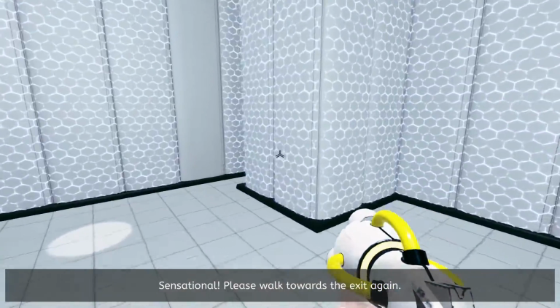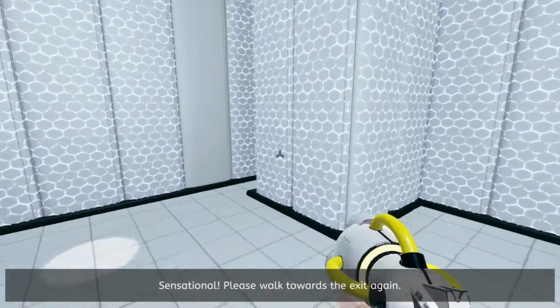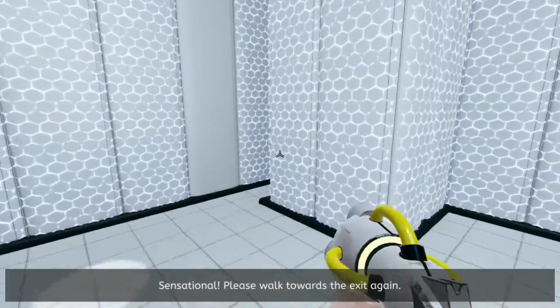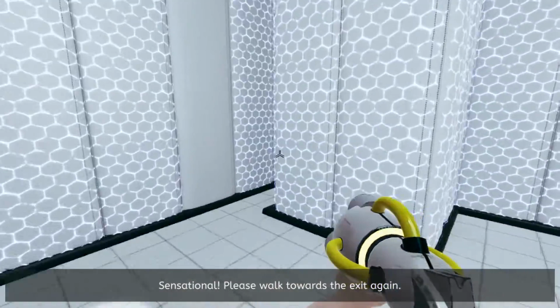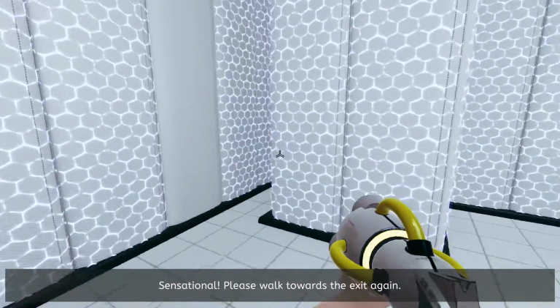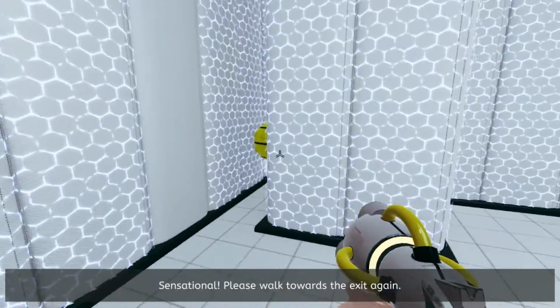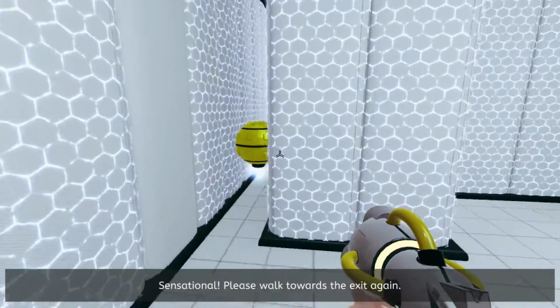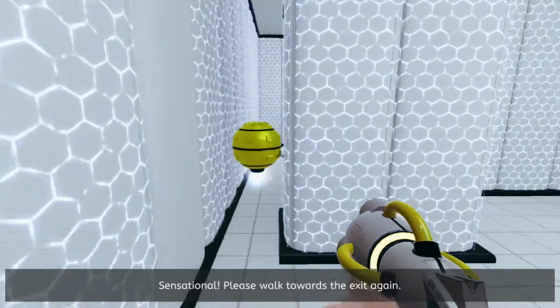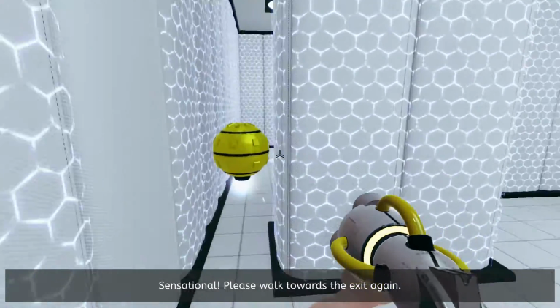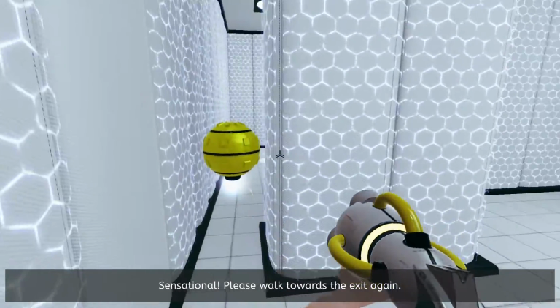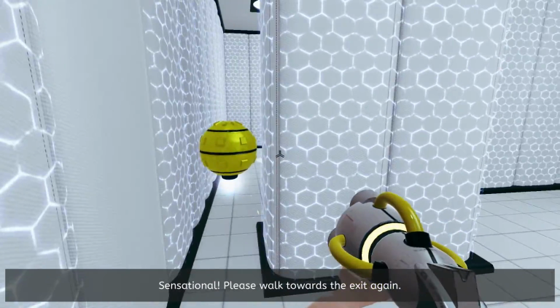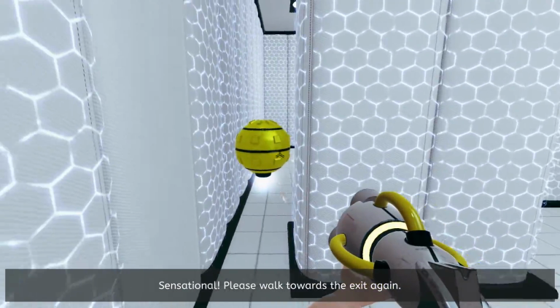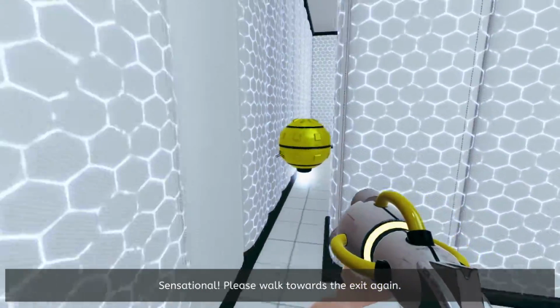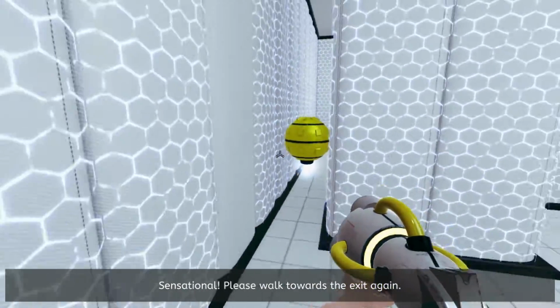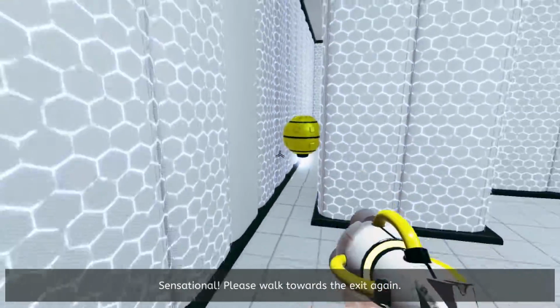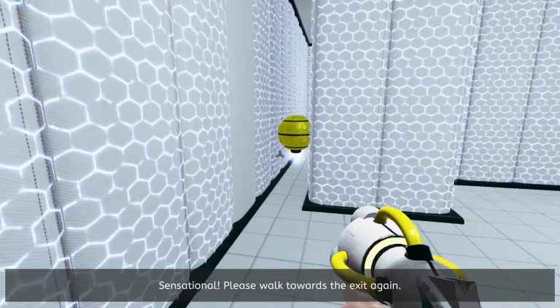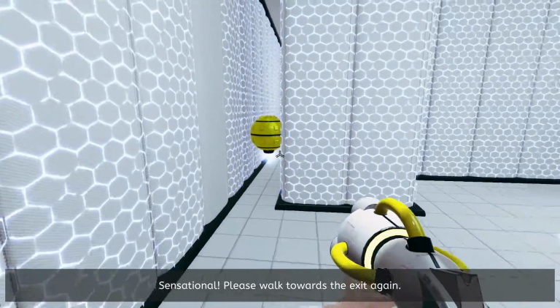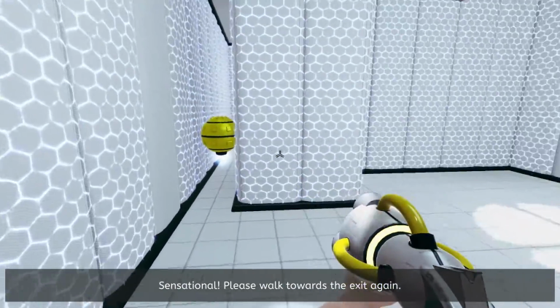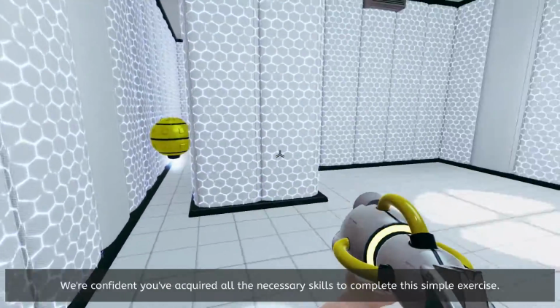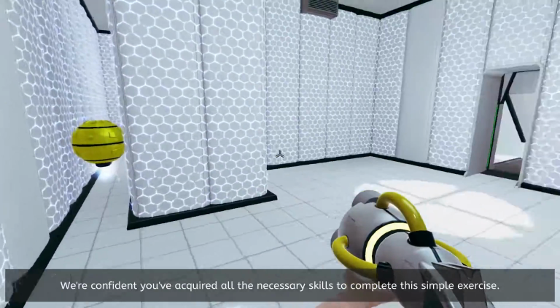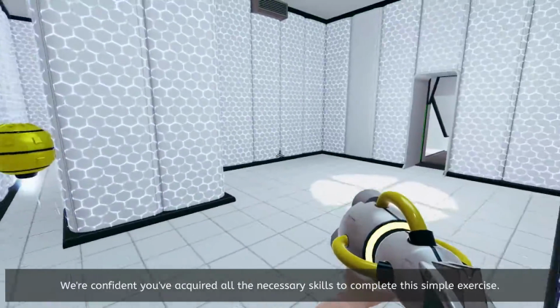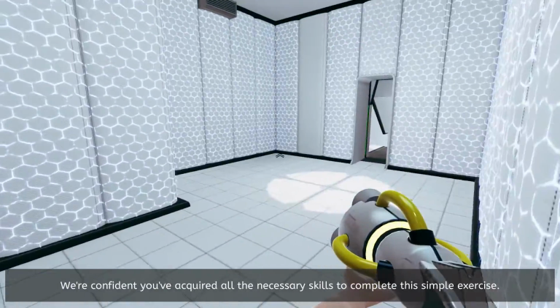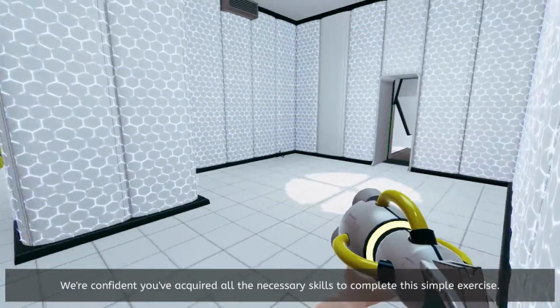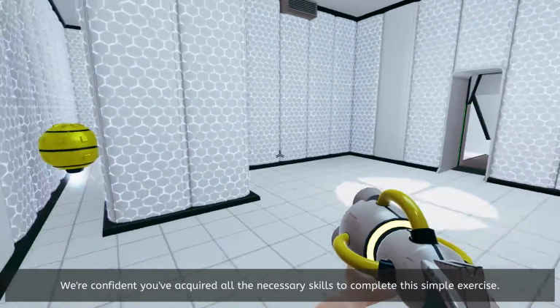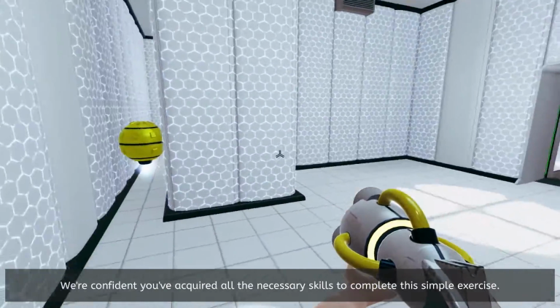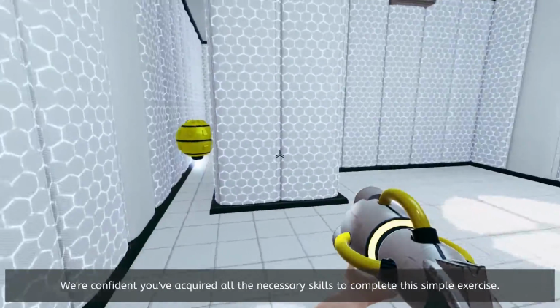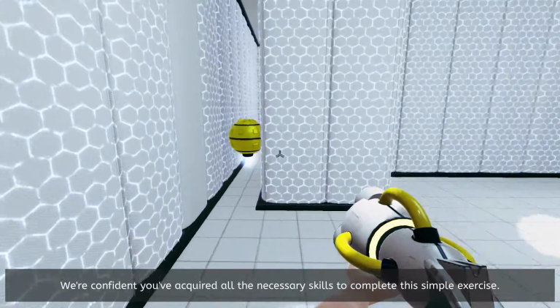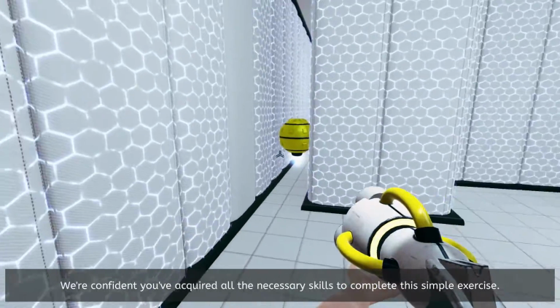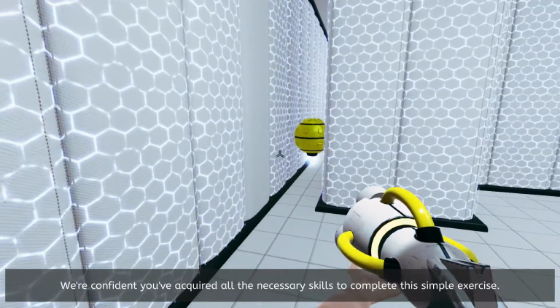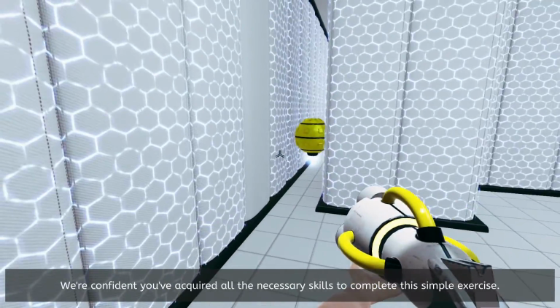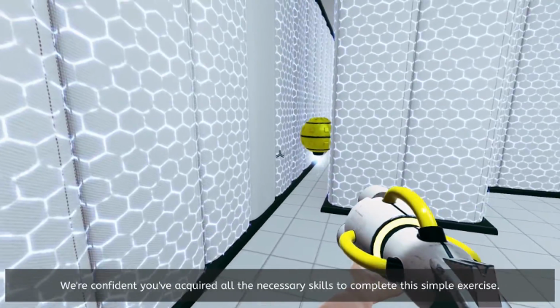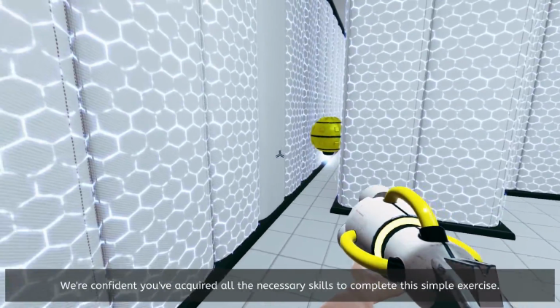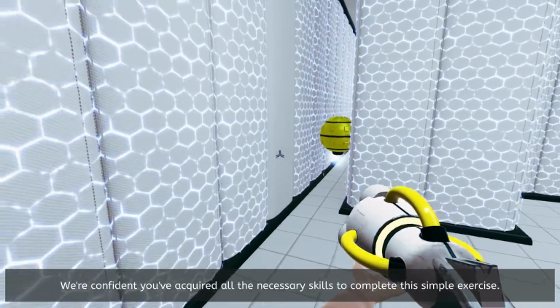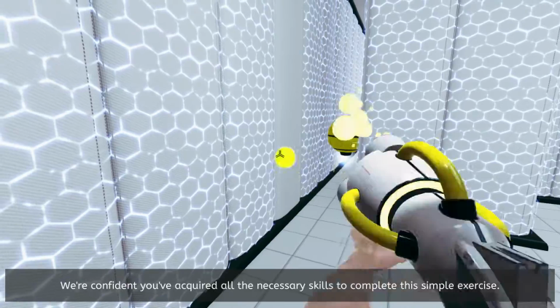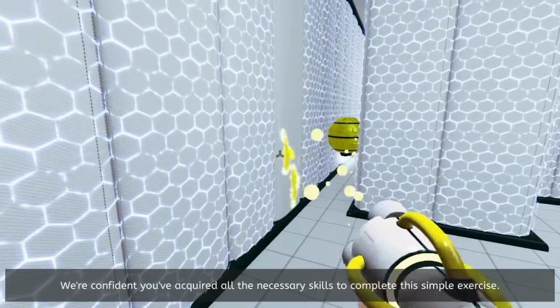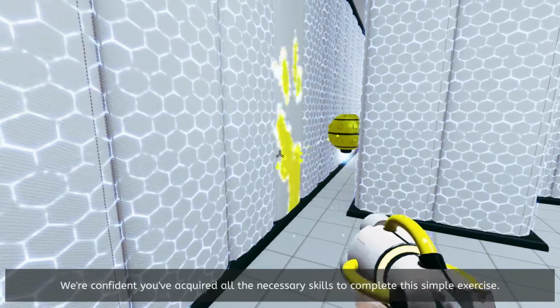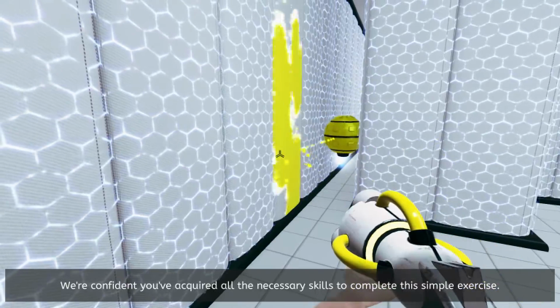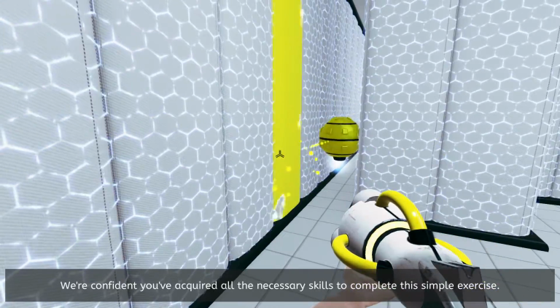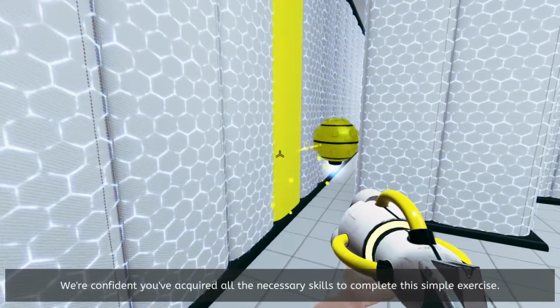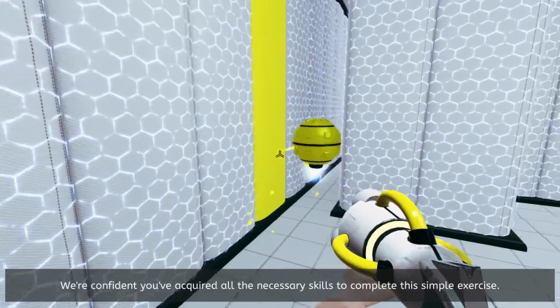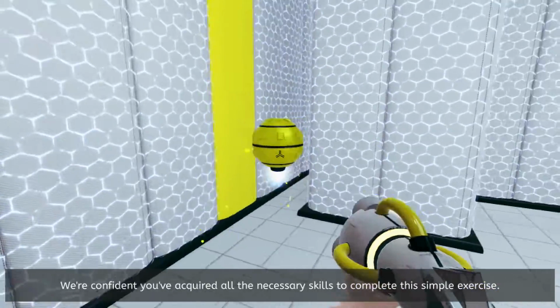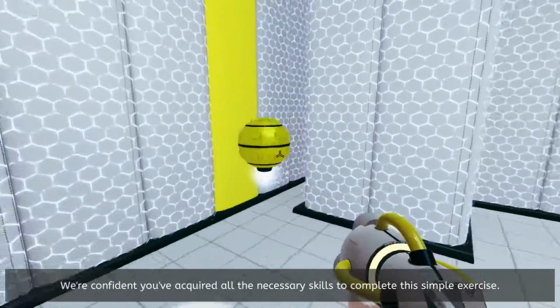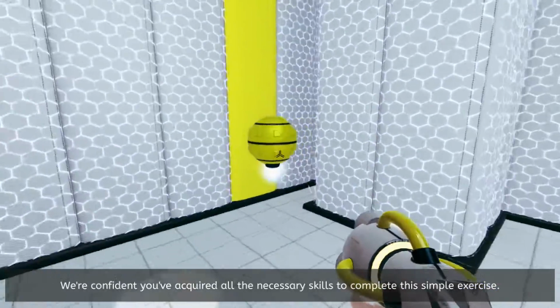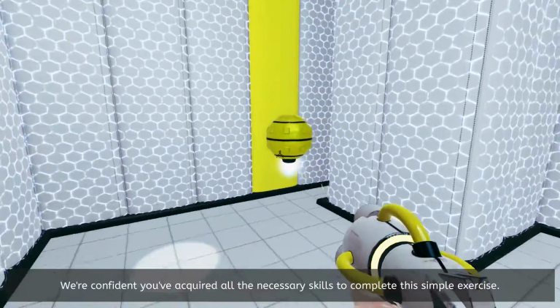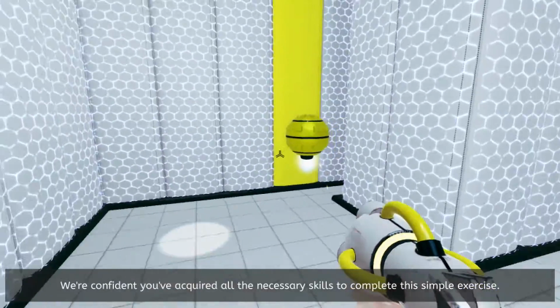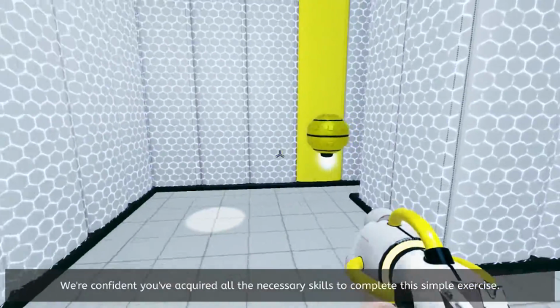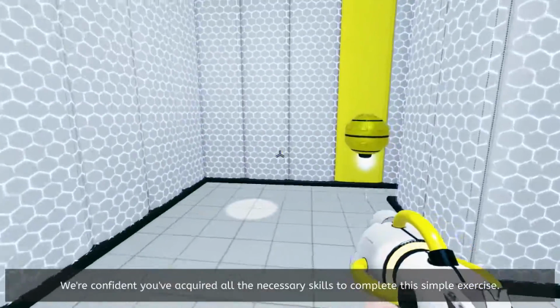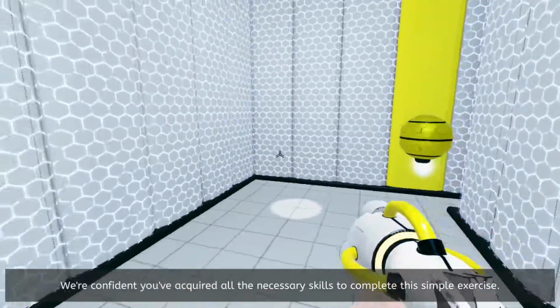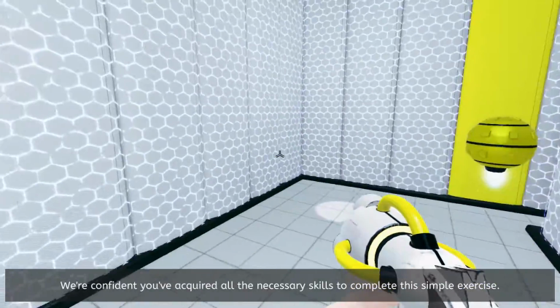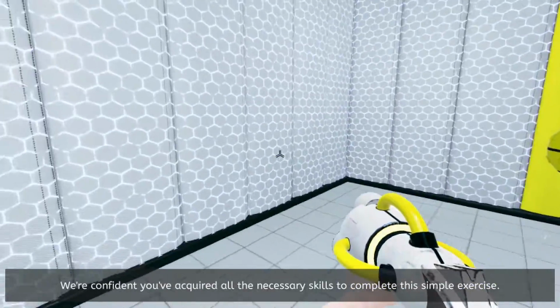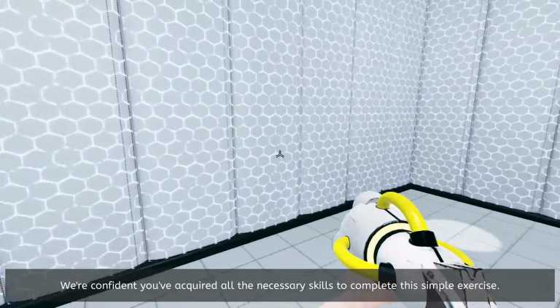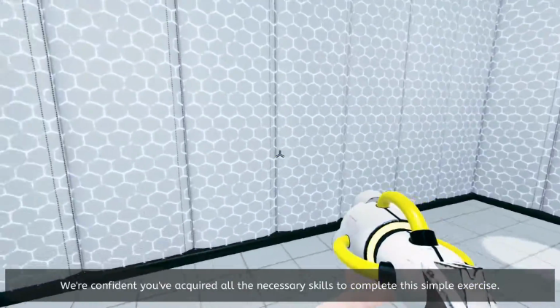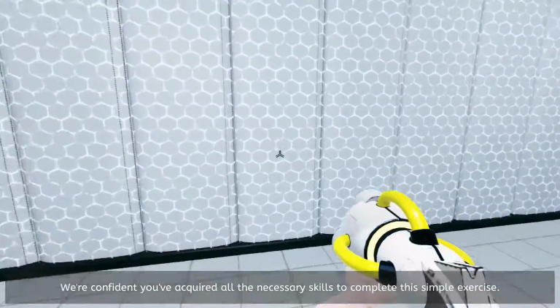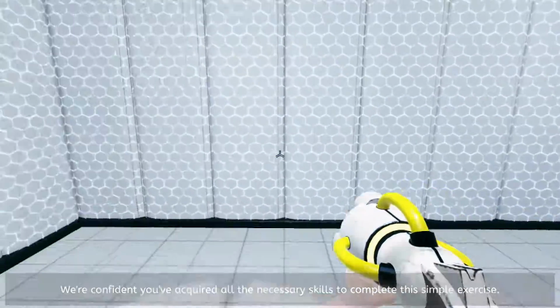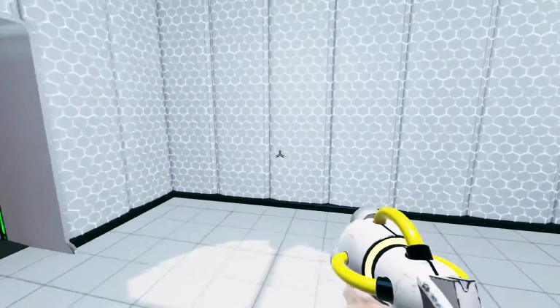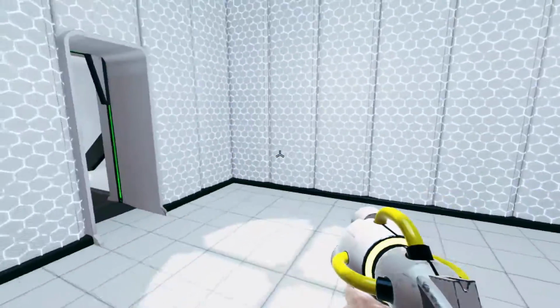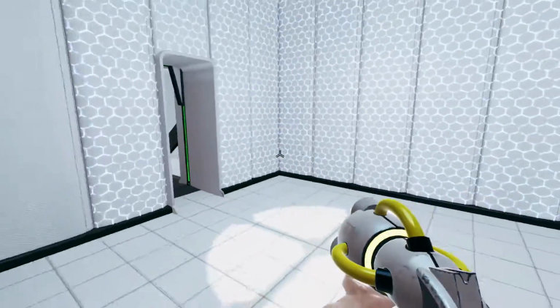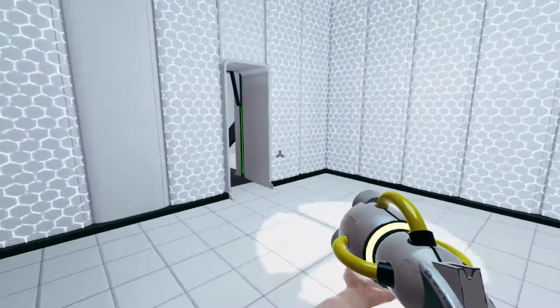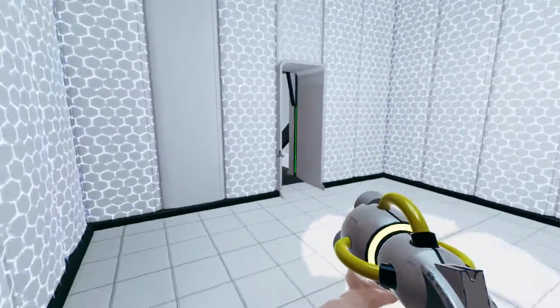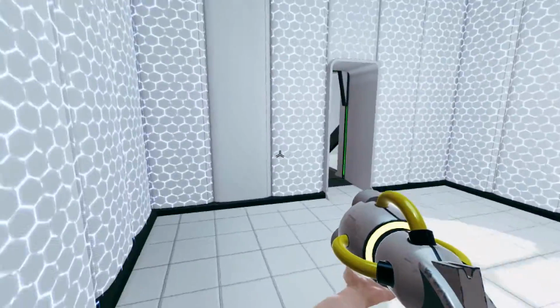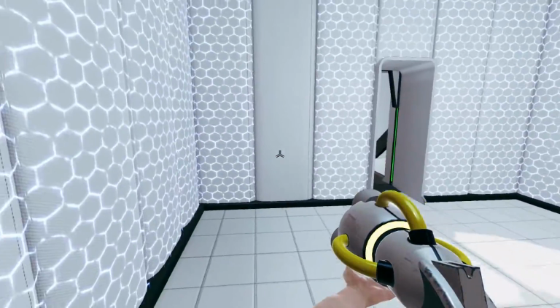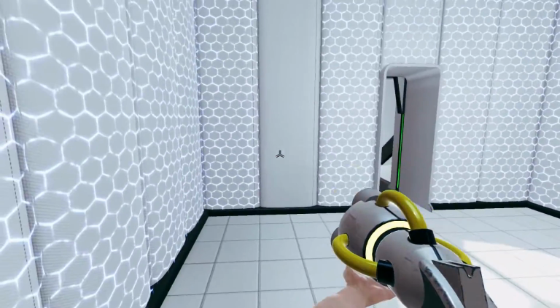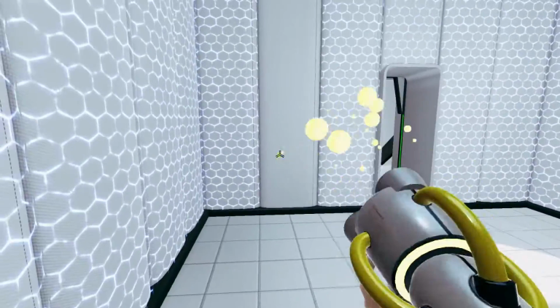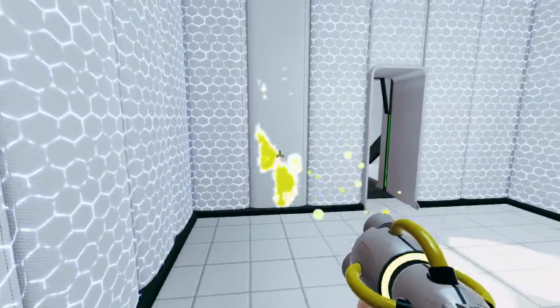Sensational! Please walk towards the exit again. We're covered. You've acquired all the necessary skills to complete this simple exercise.